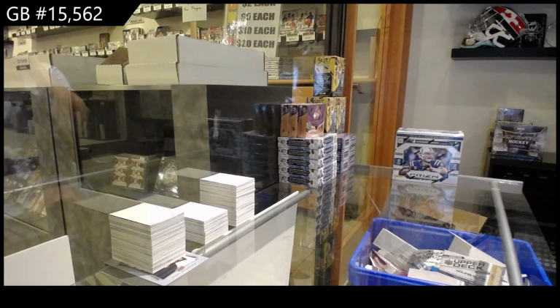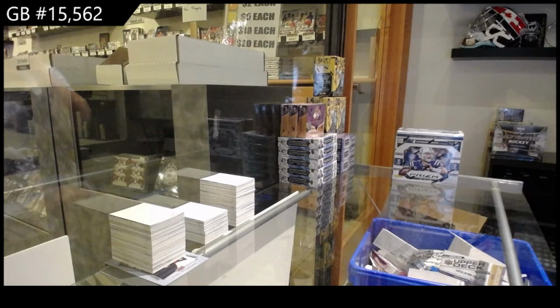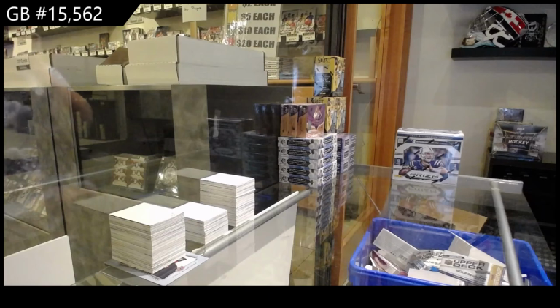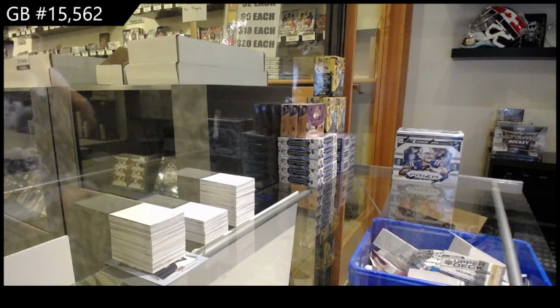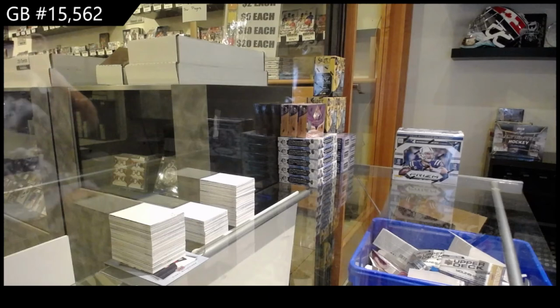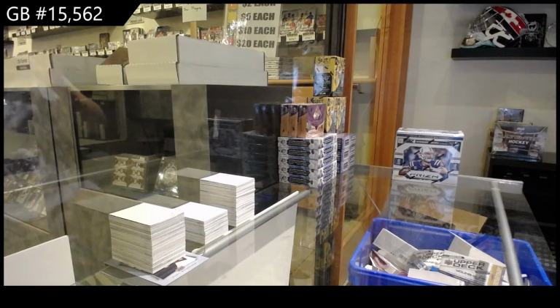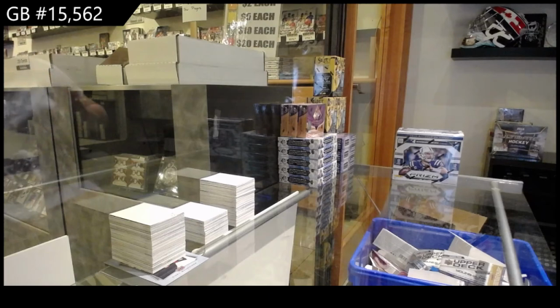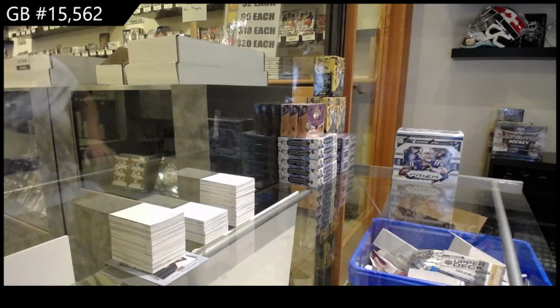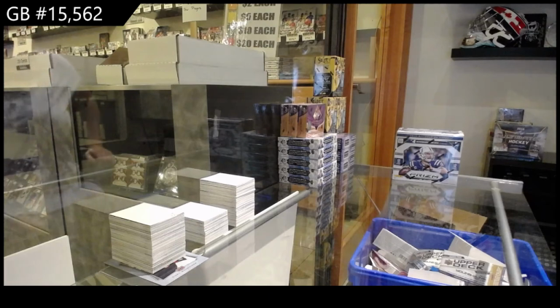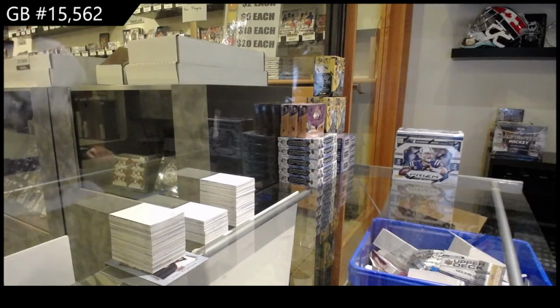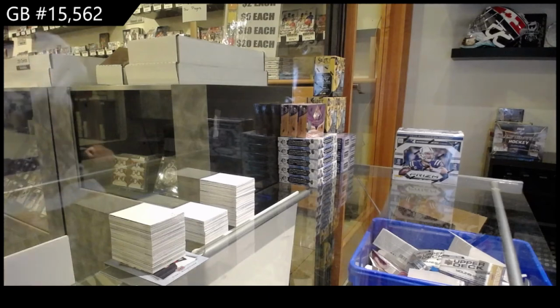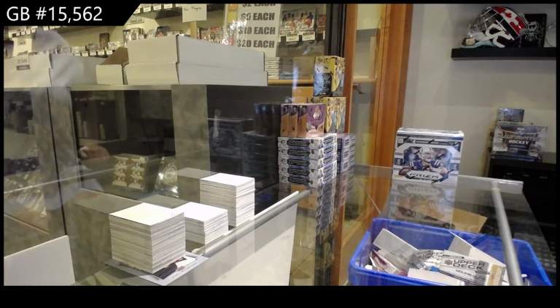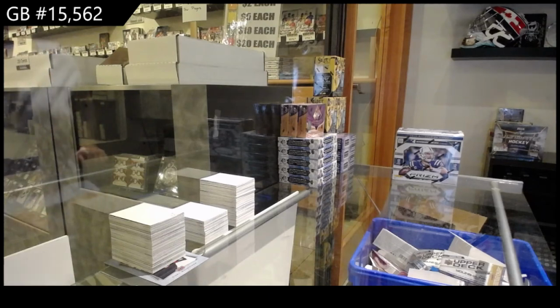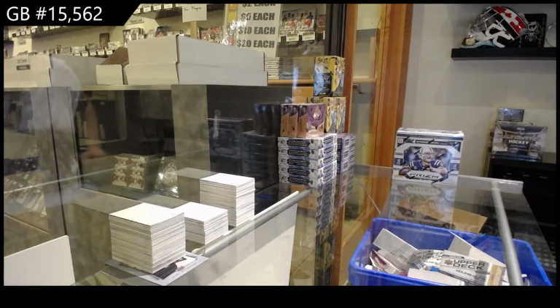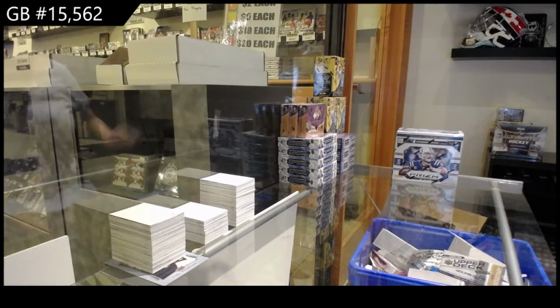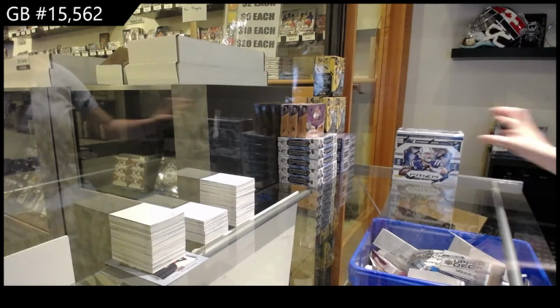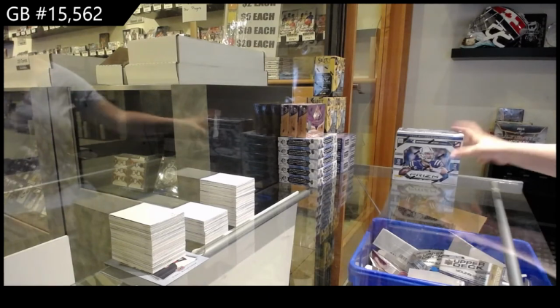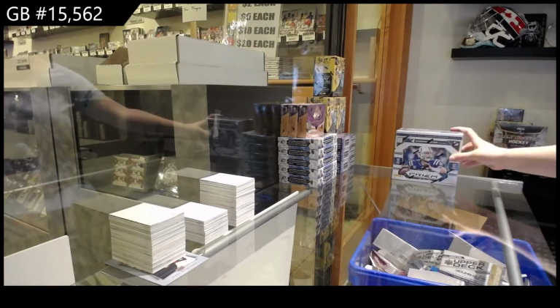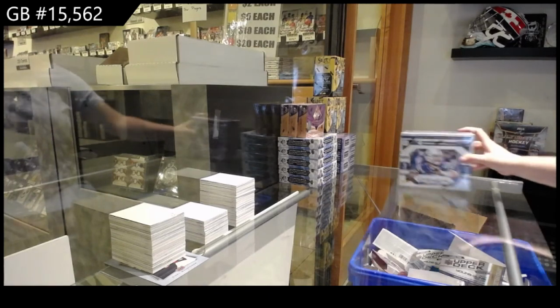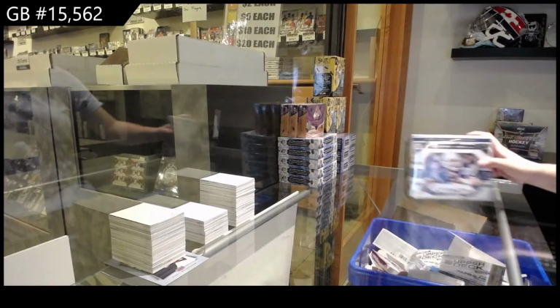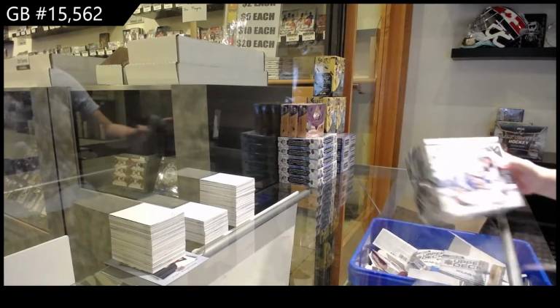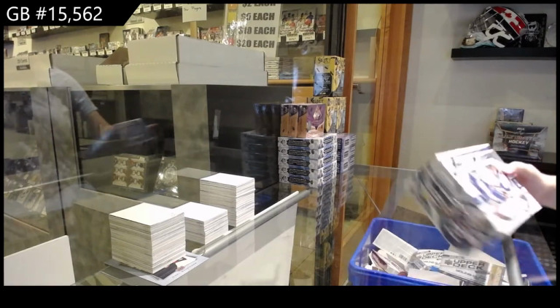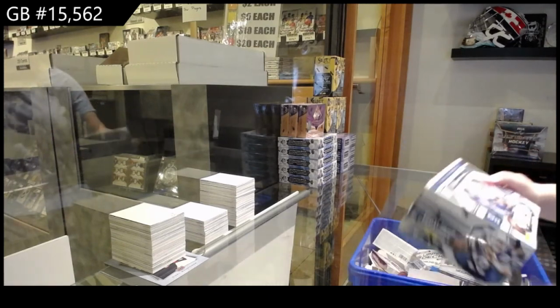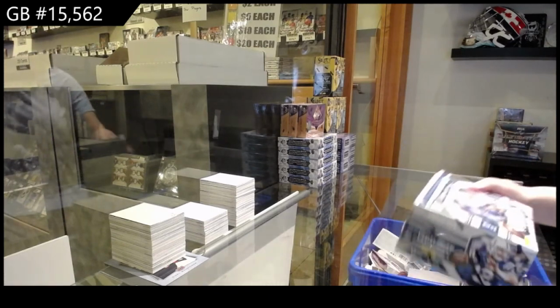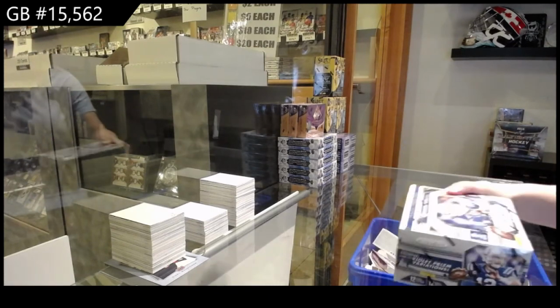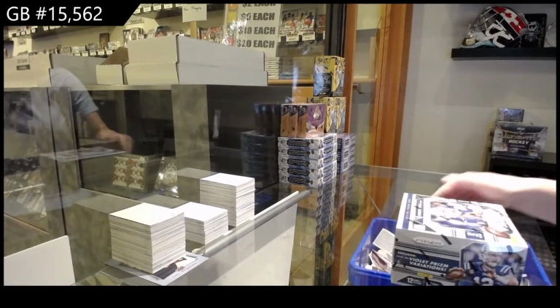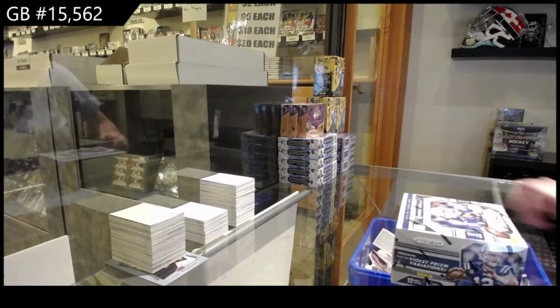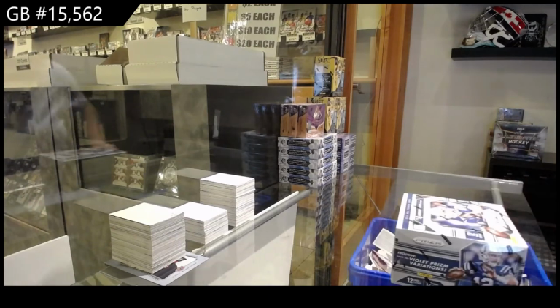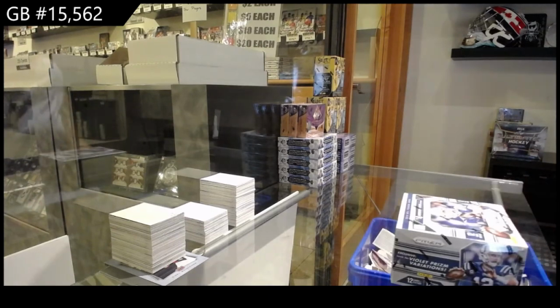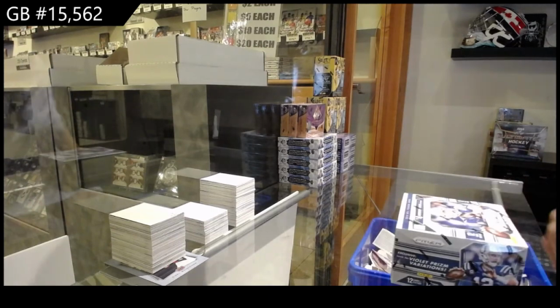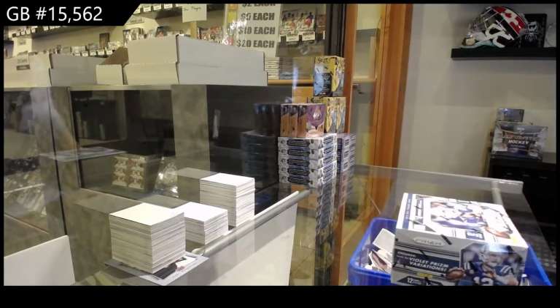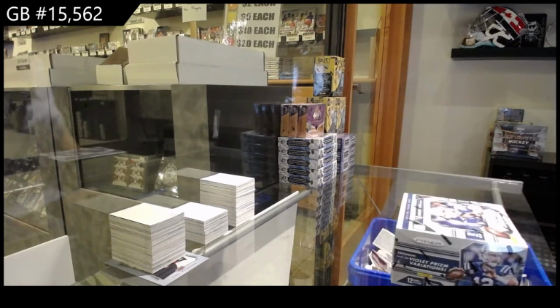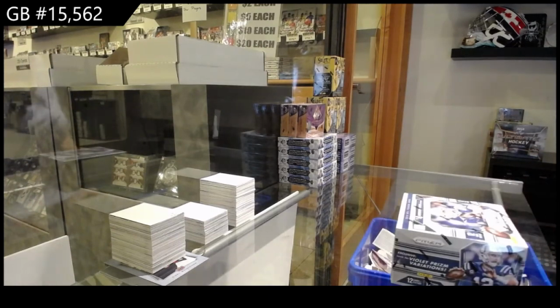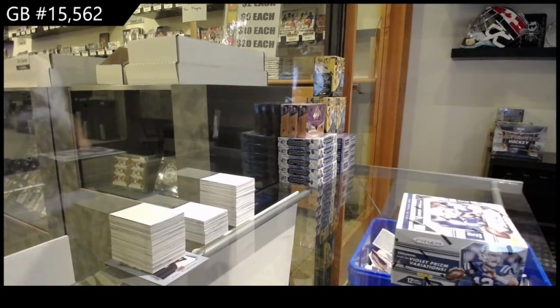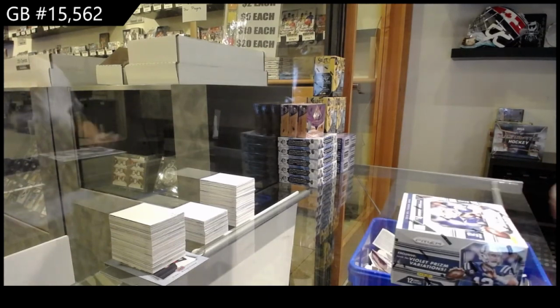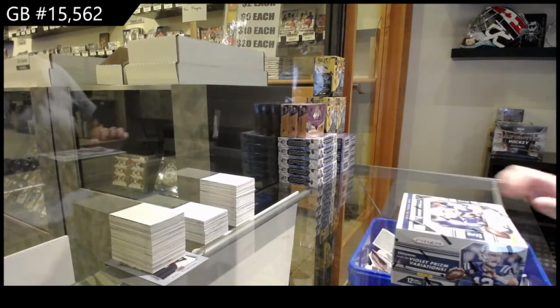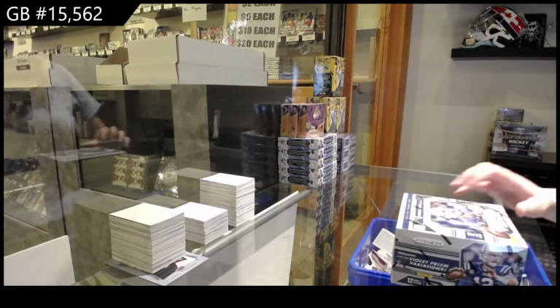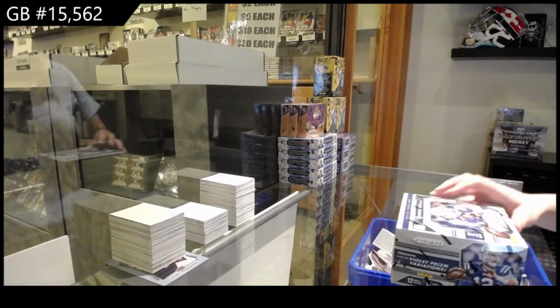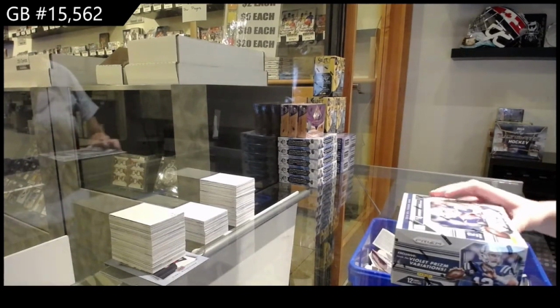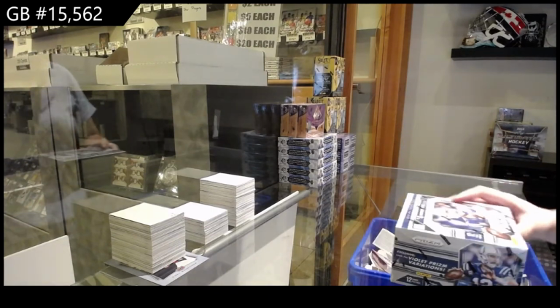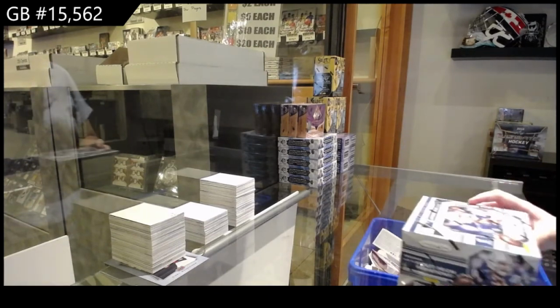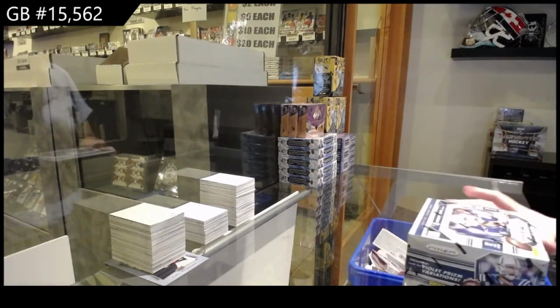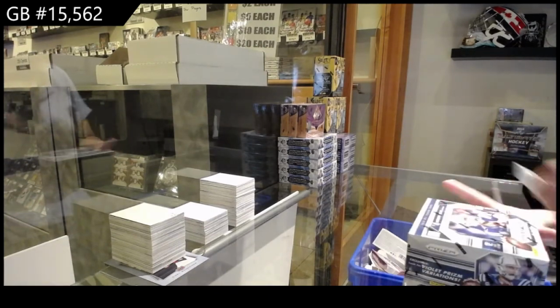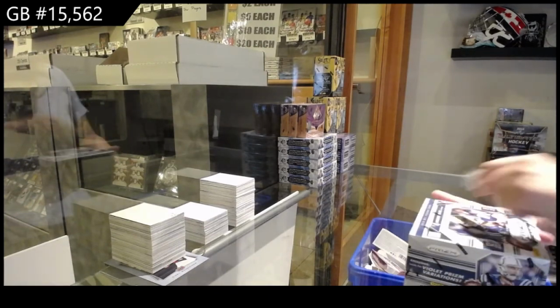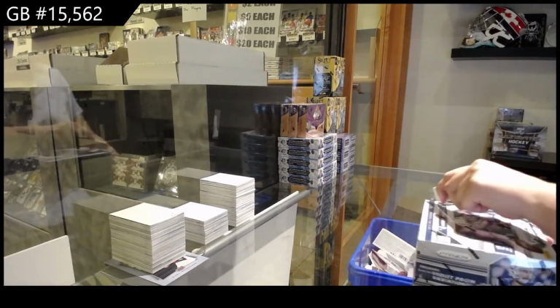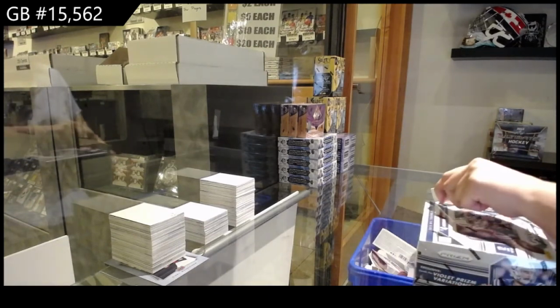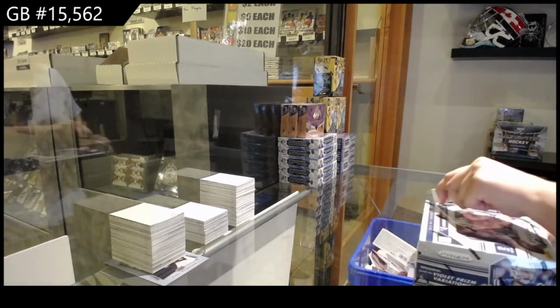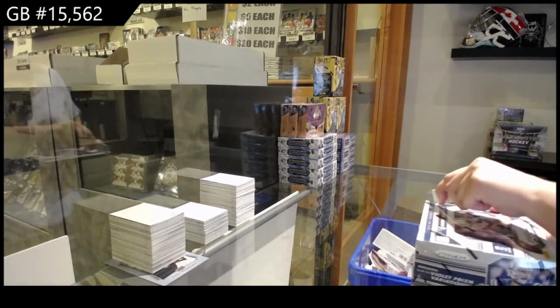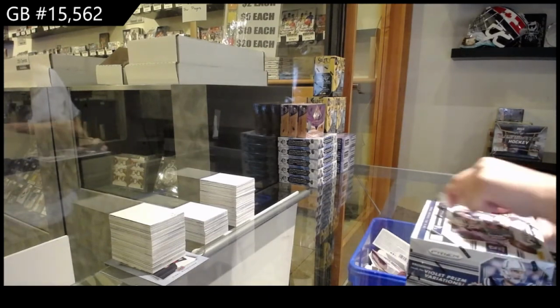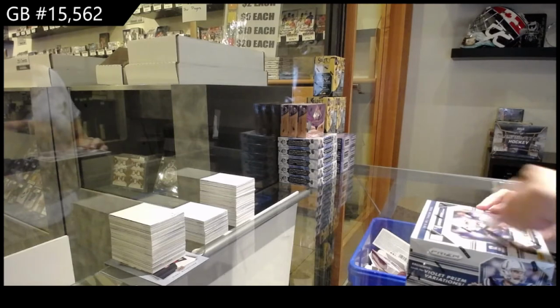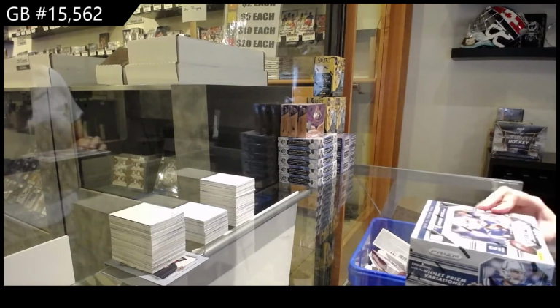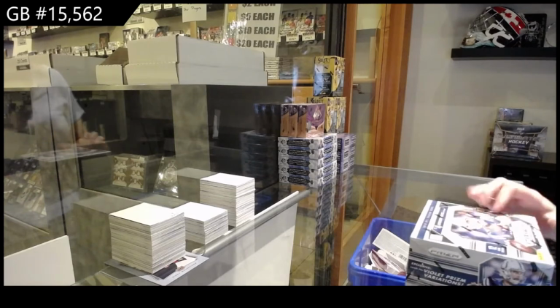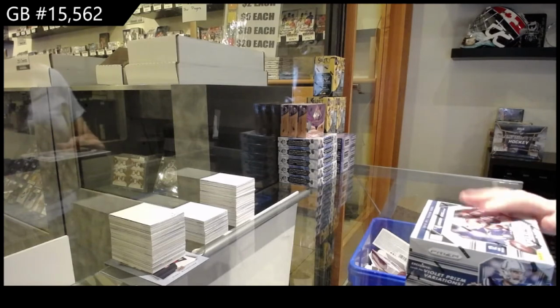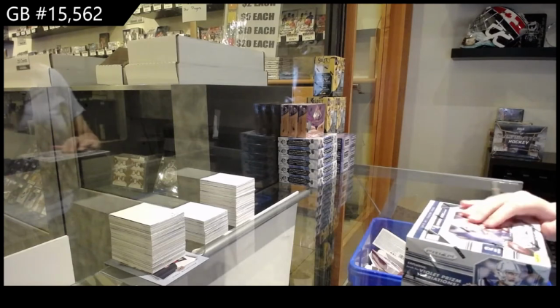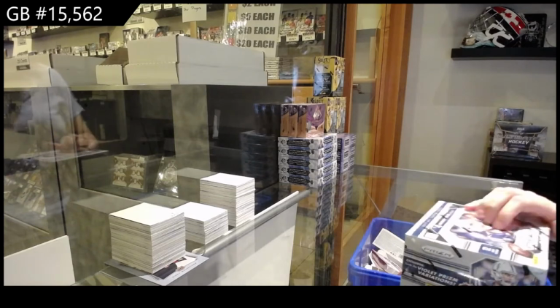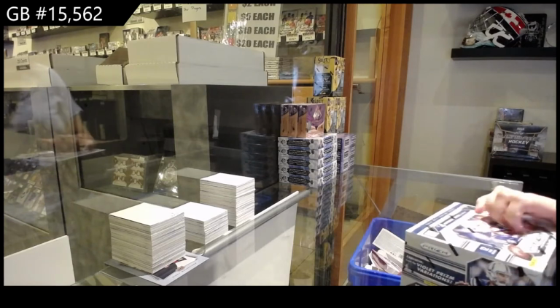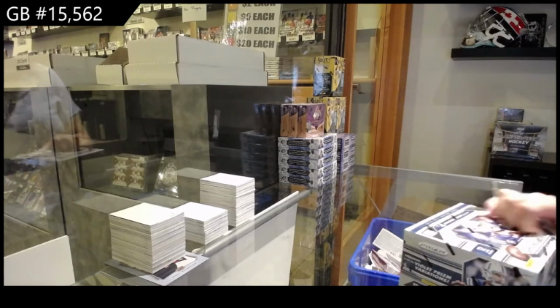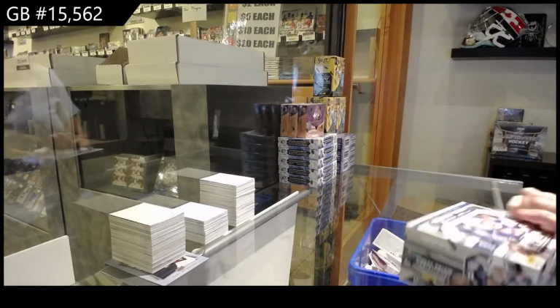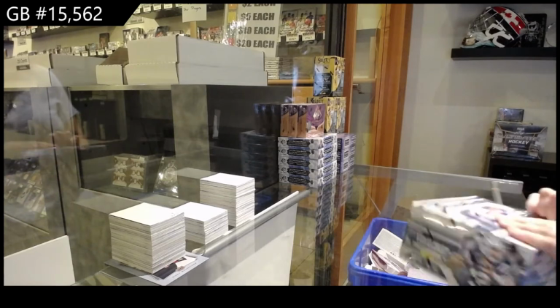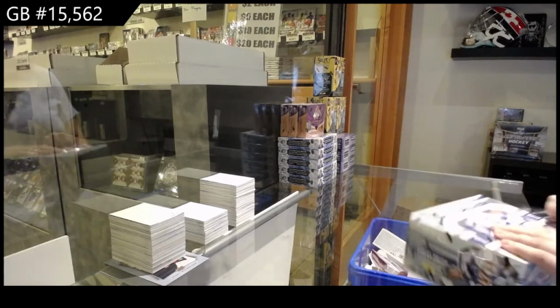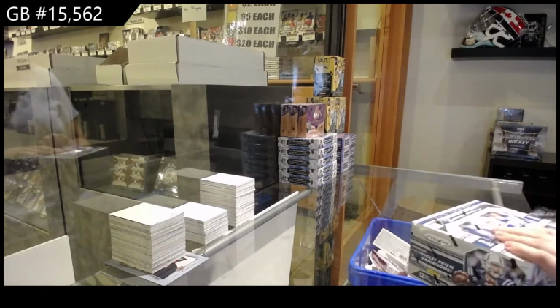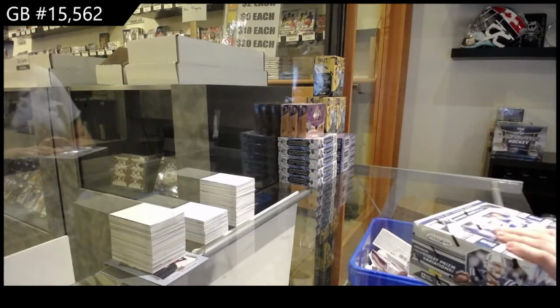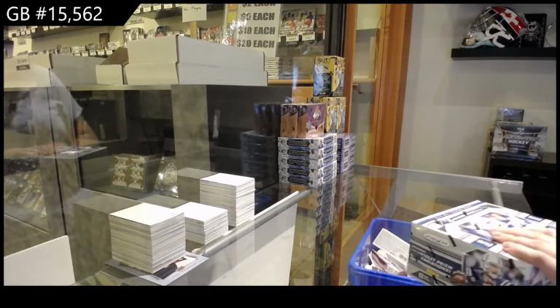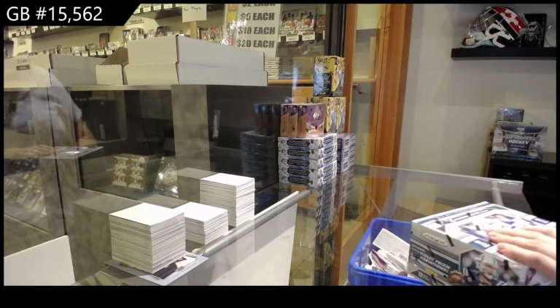Right, $15,562 — we've got the 2015 Panini Prism Jumbo football box.